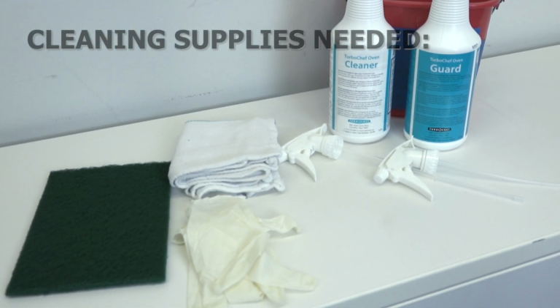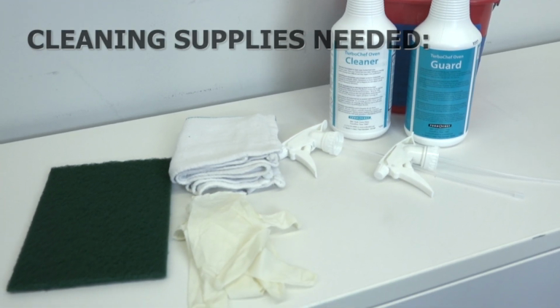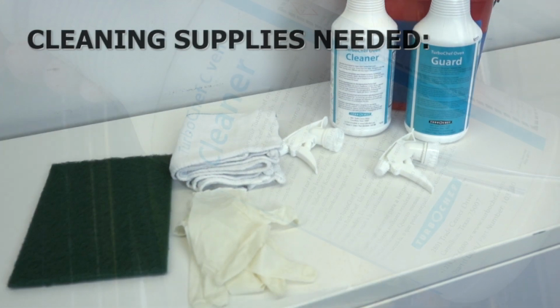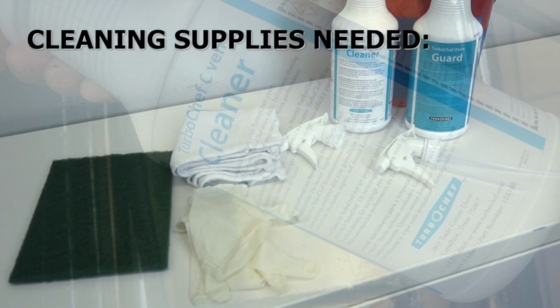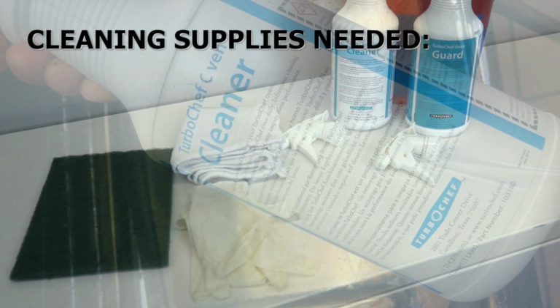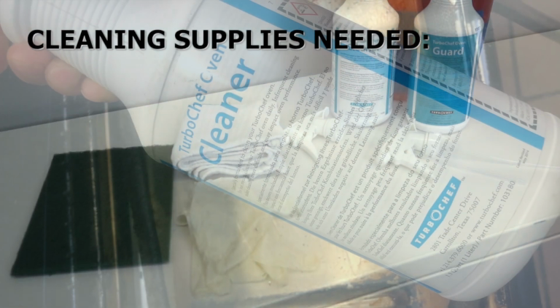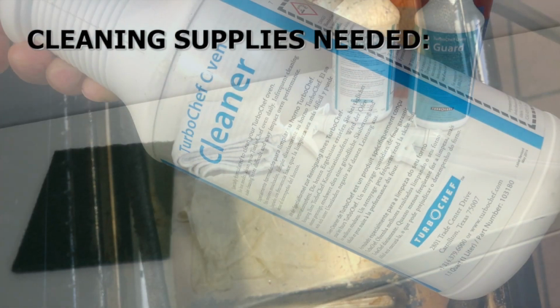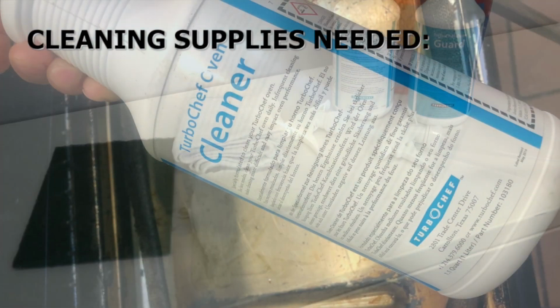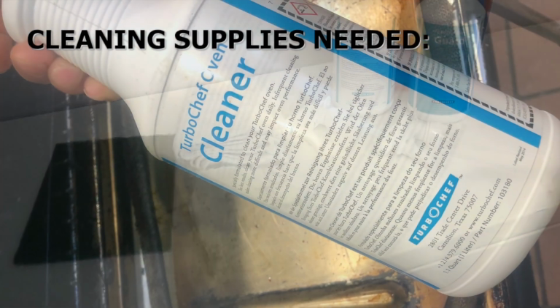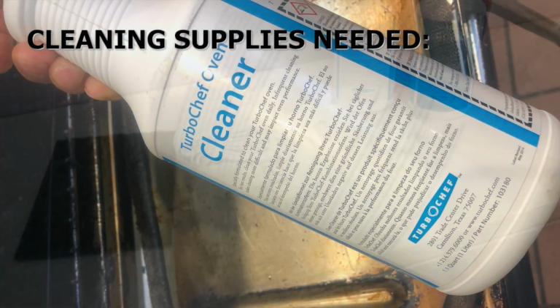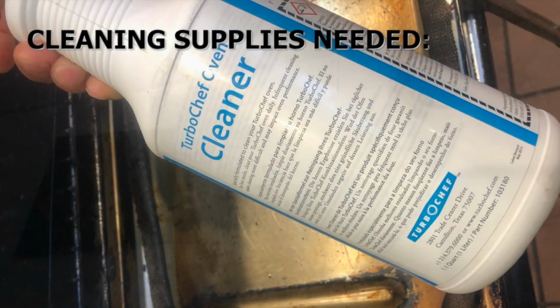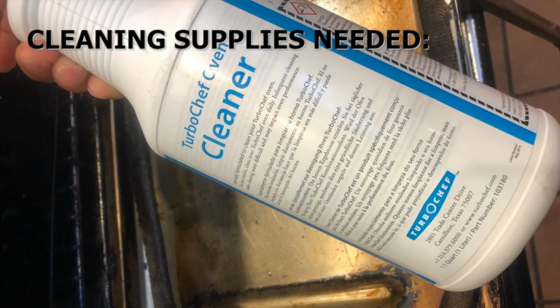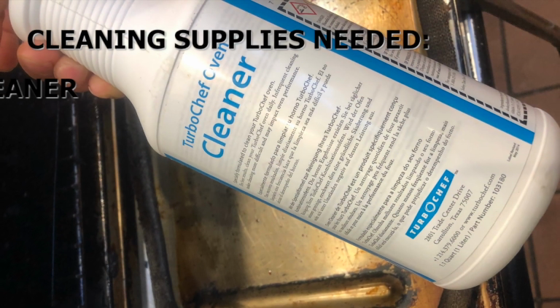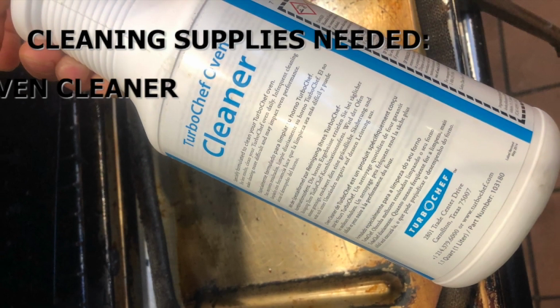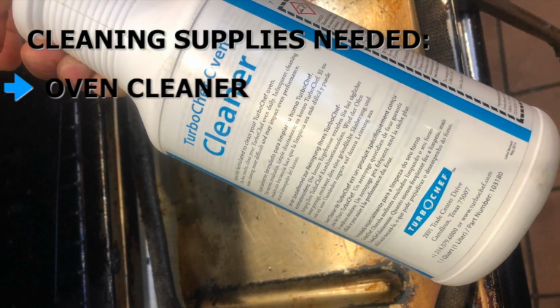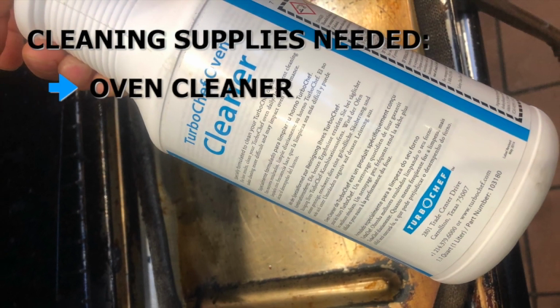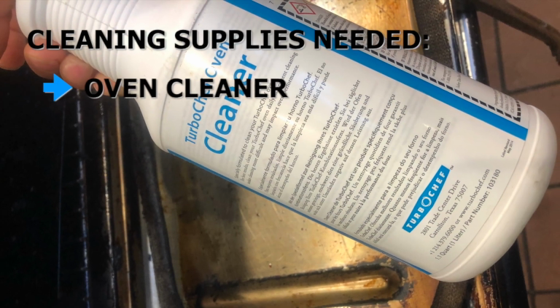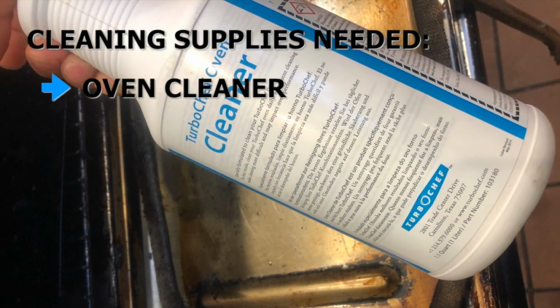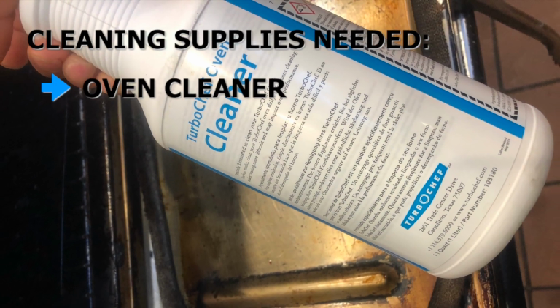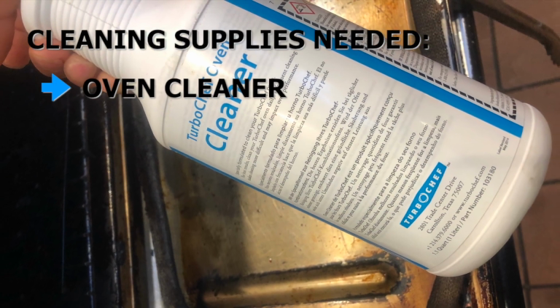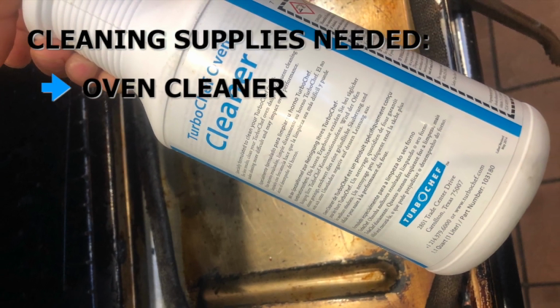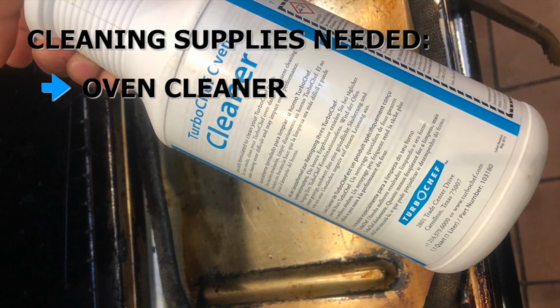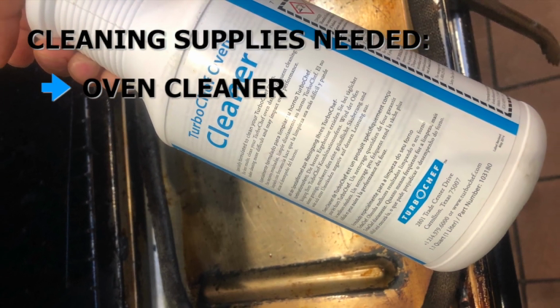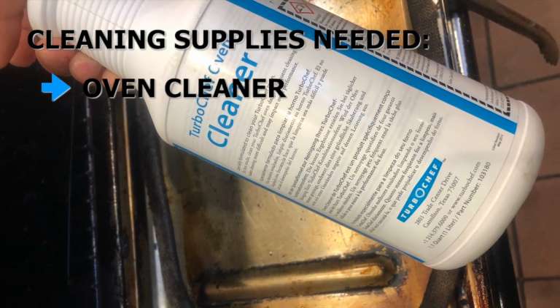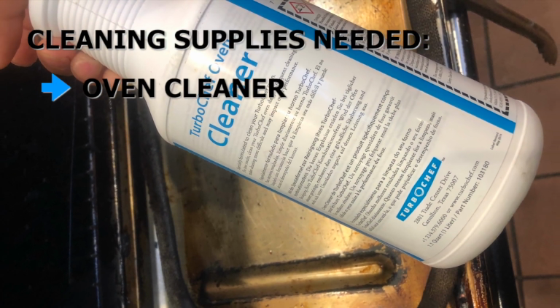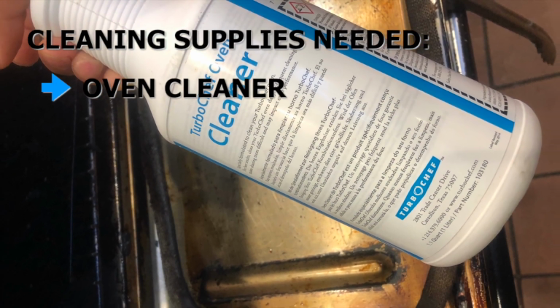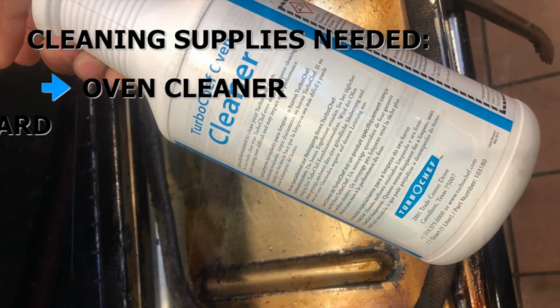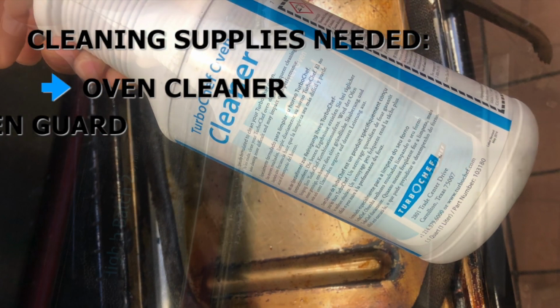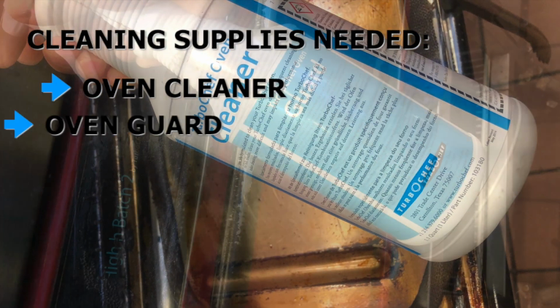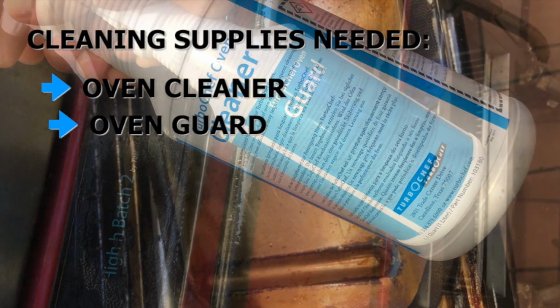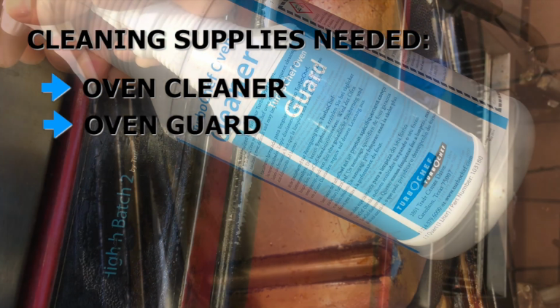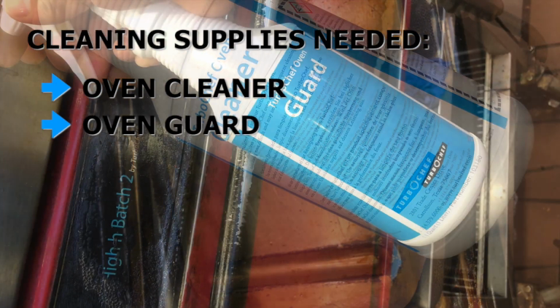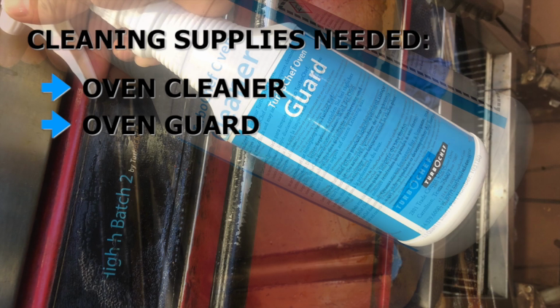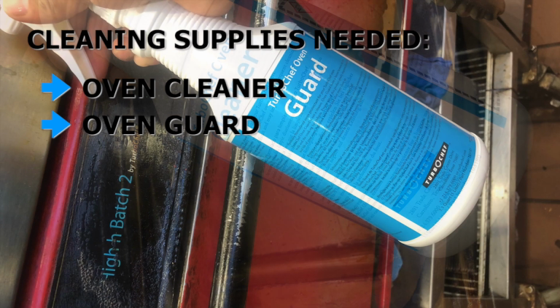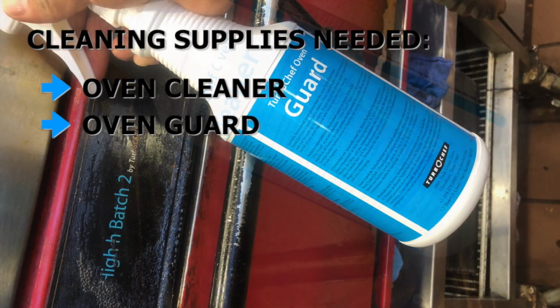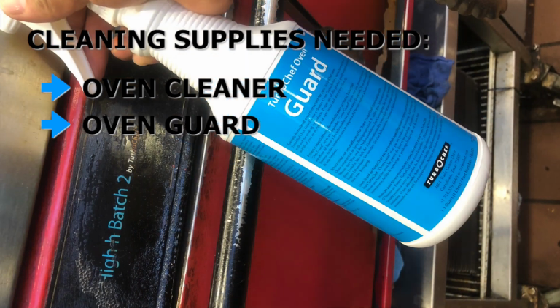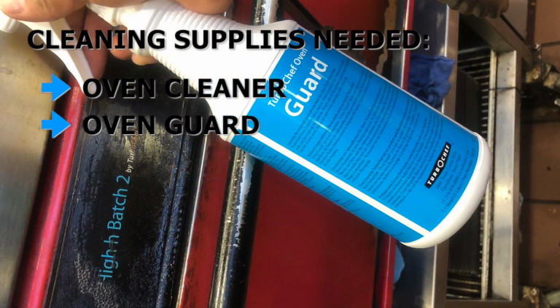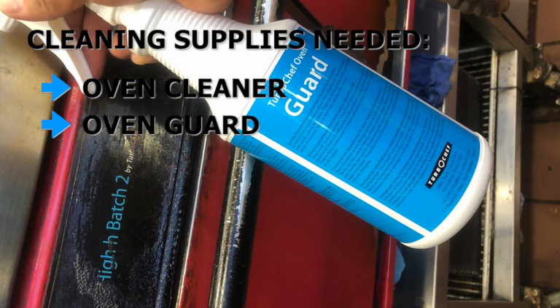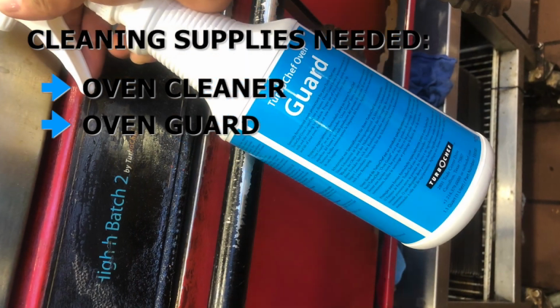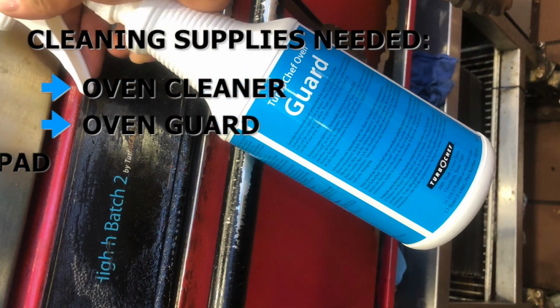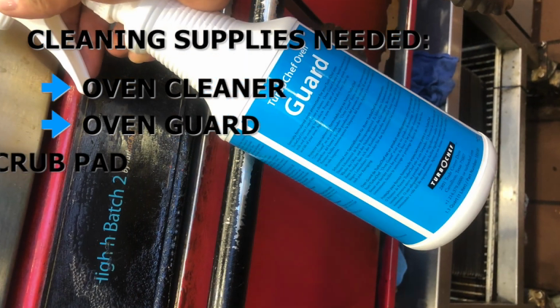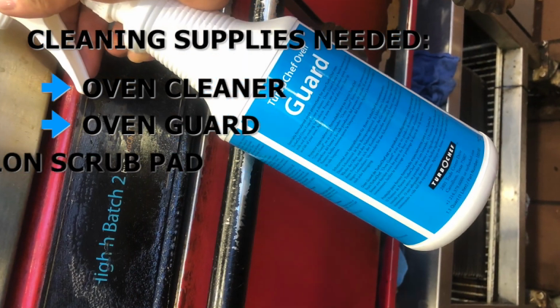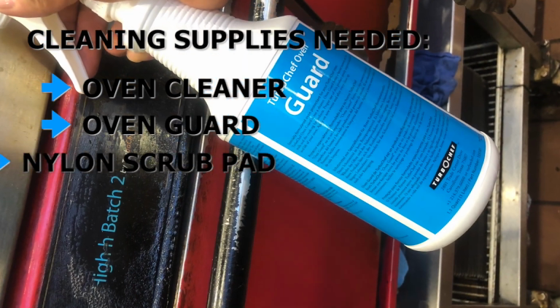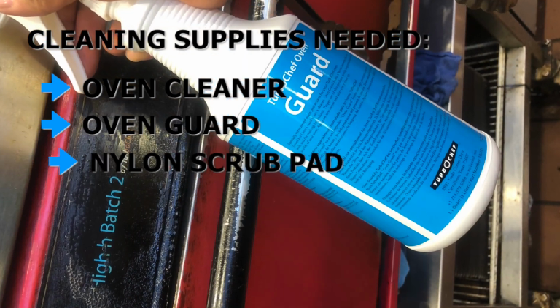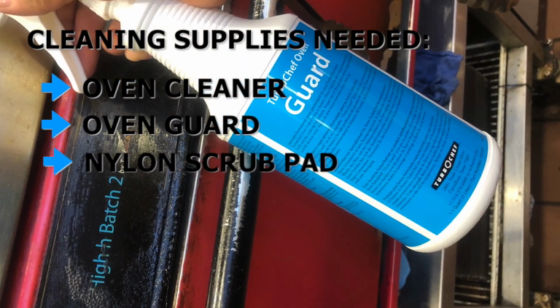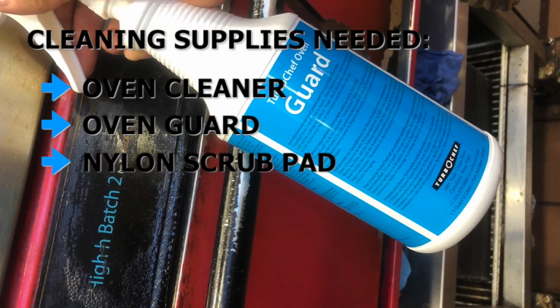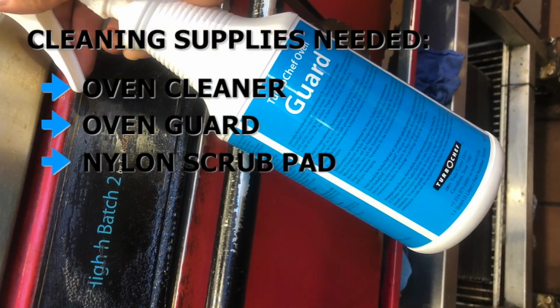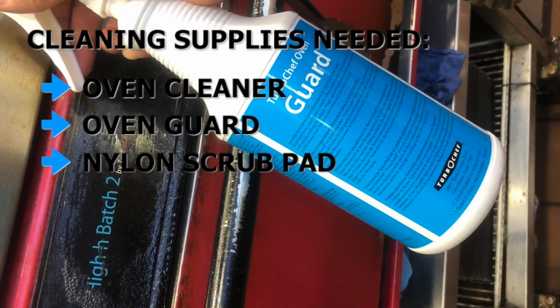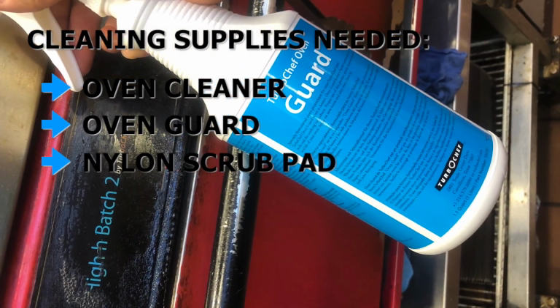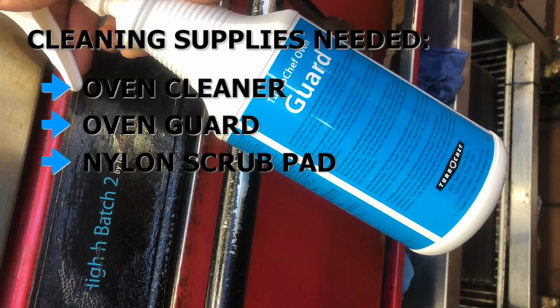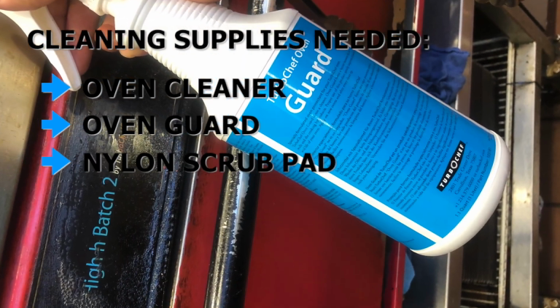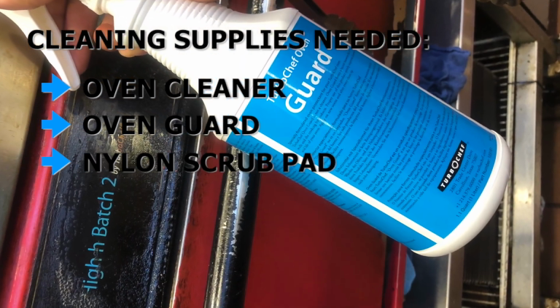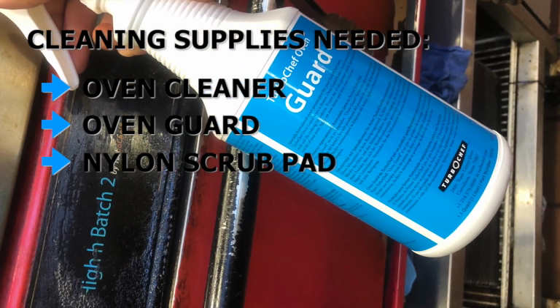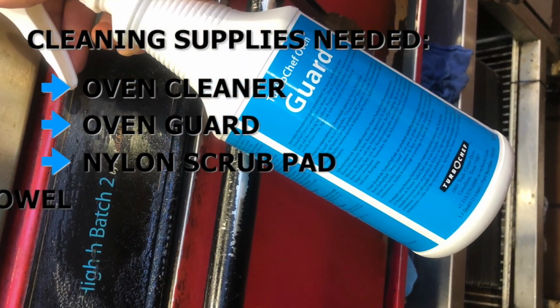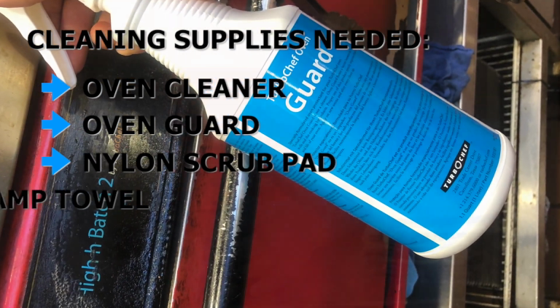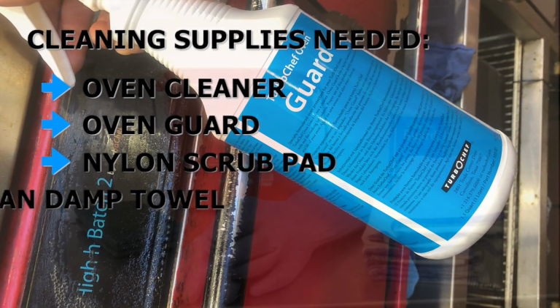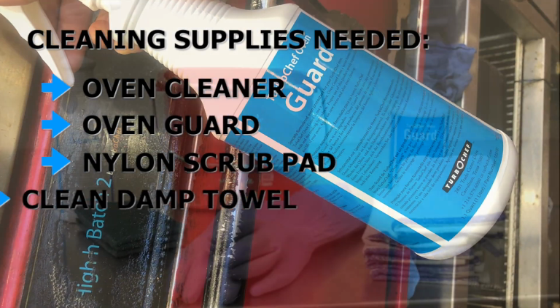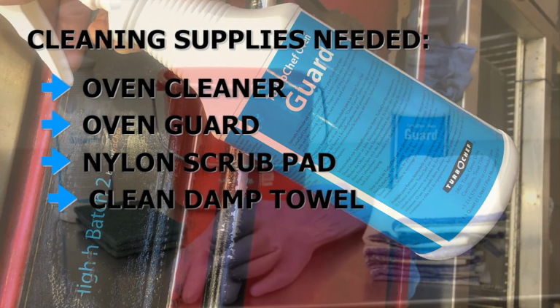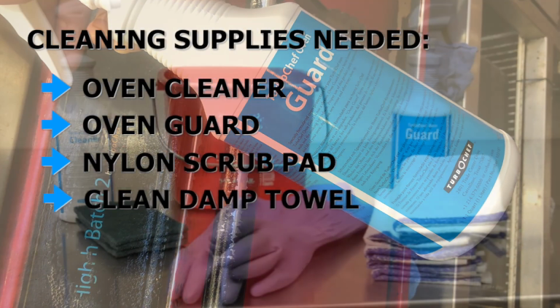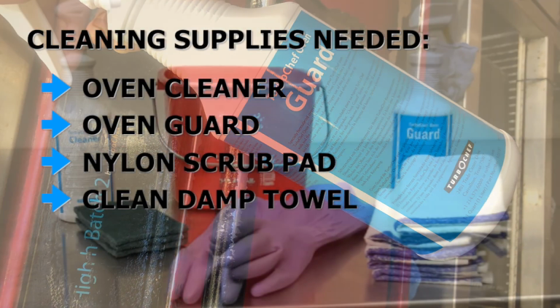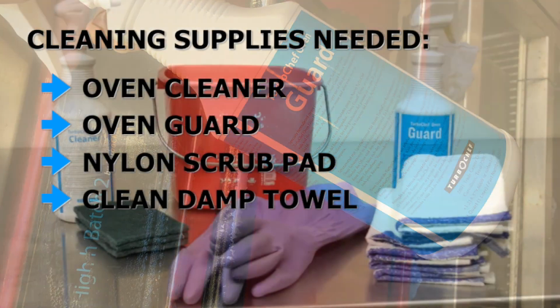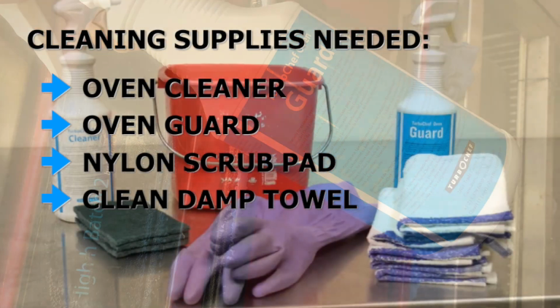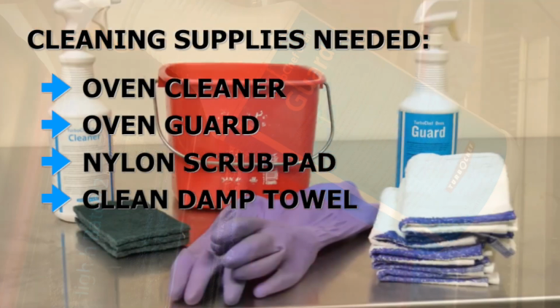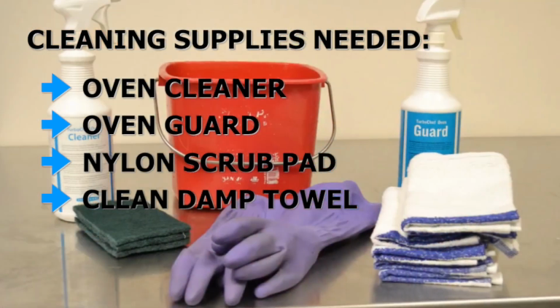You will need Turbo Chef Oven Cleaner, Turbo Chef Oven Guard, a Nylon Scrub Pad, and clean towels.